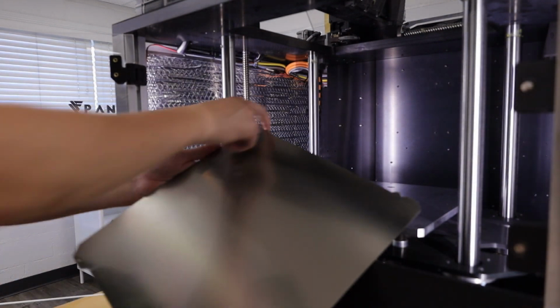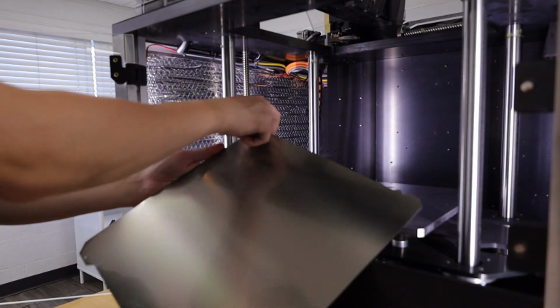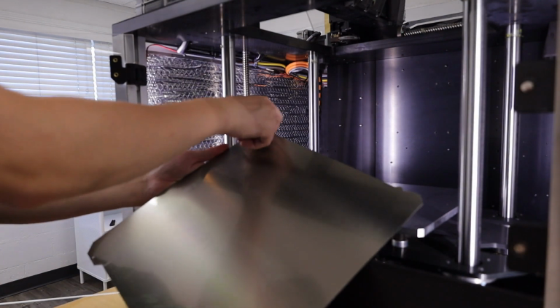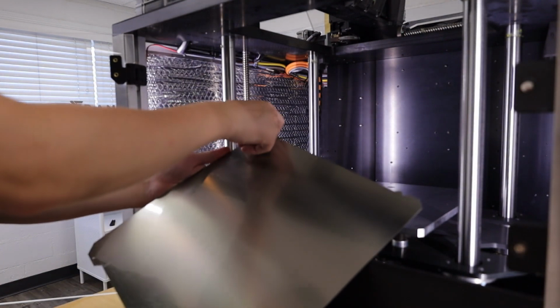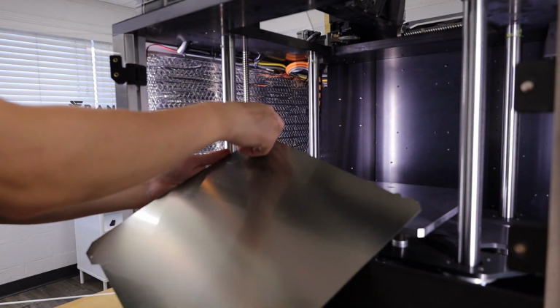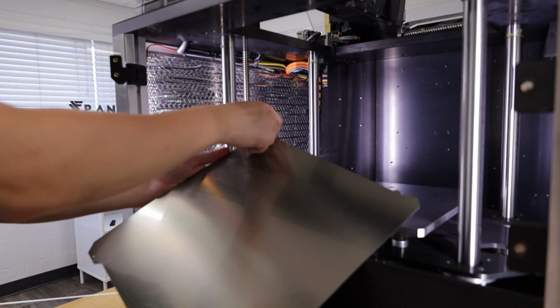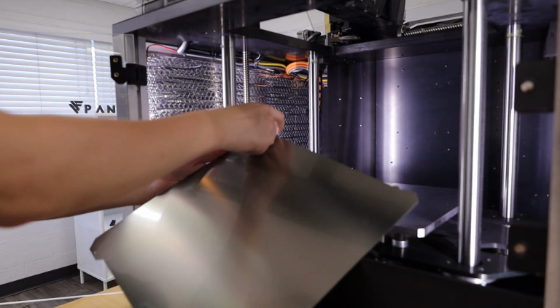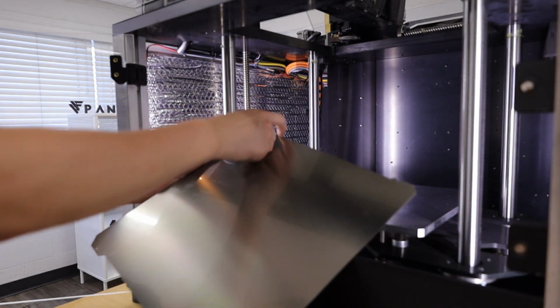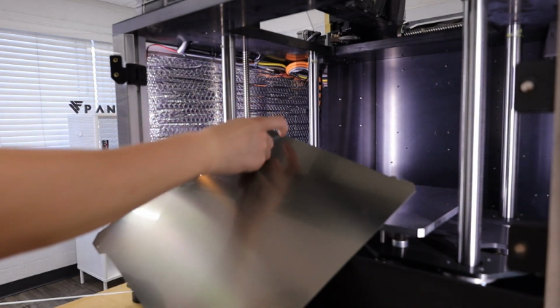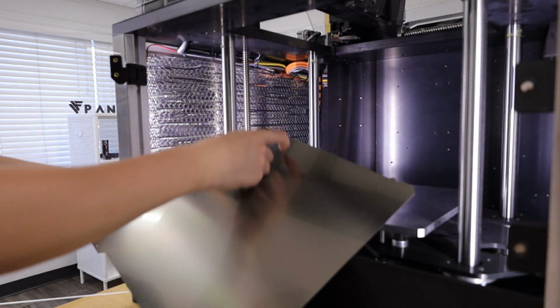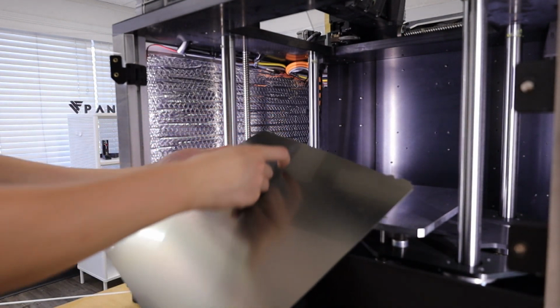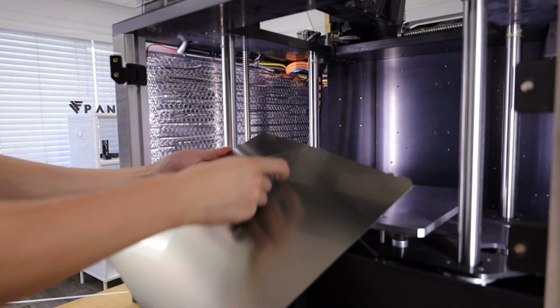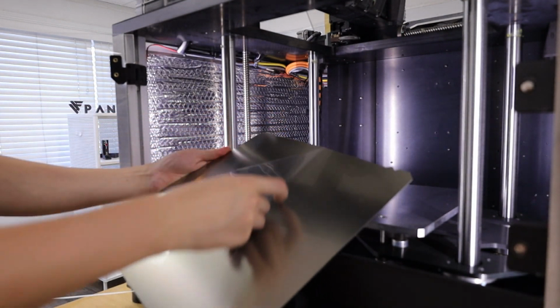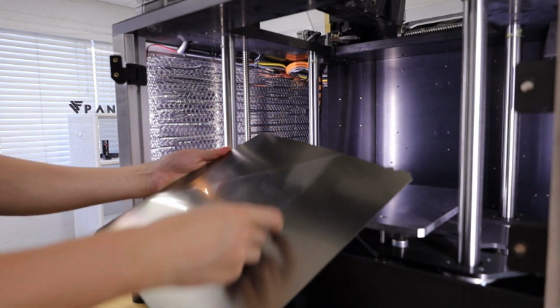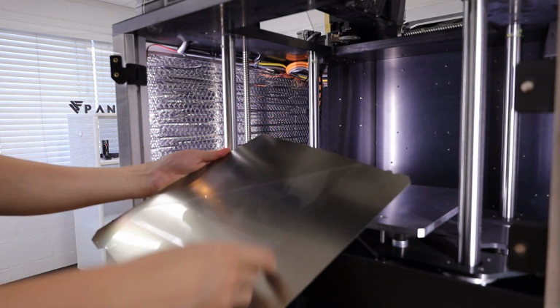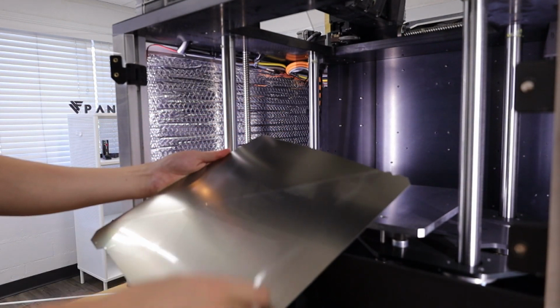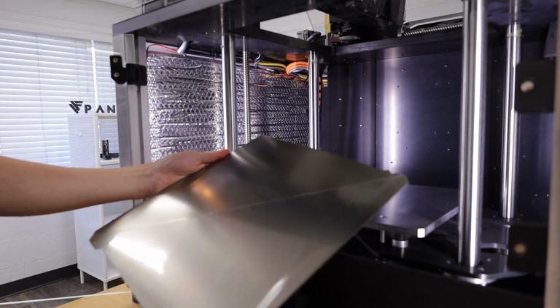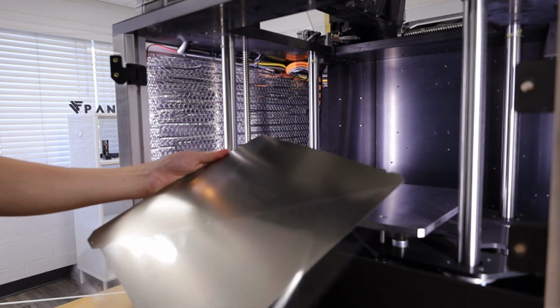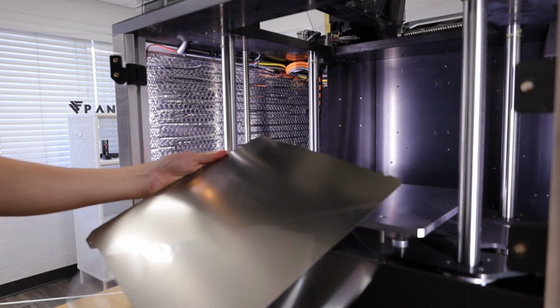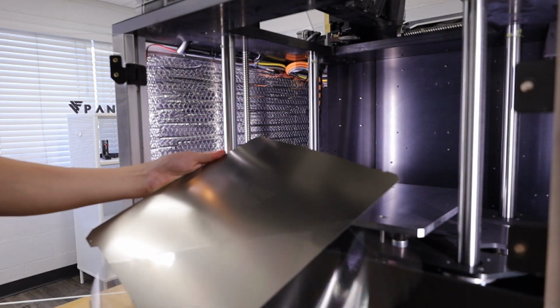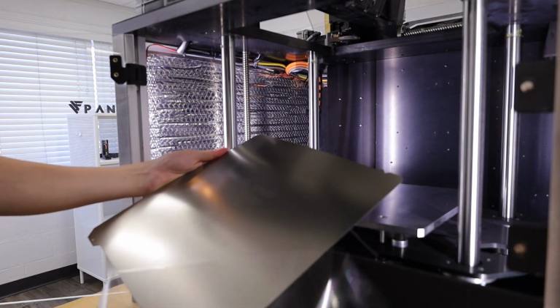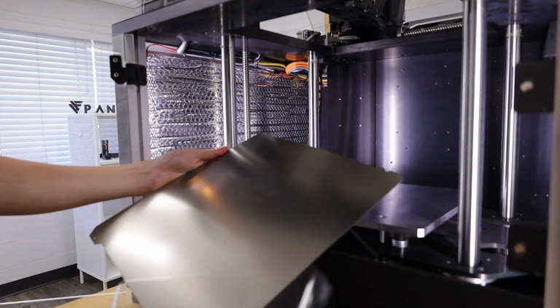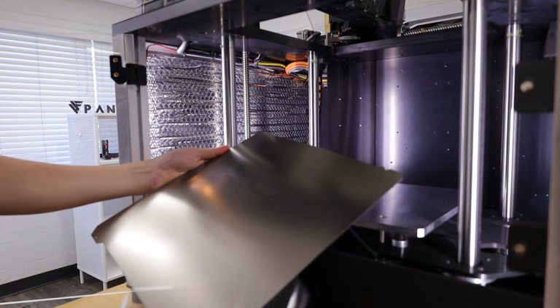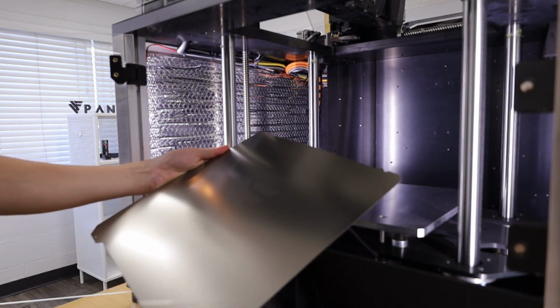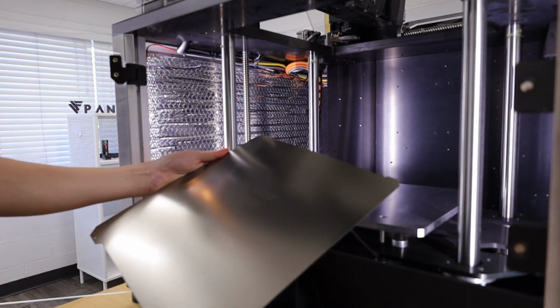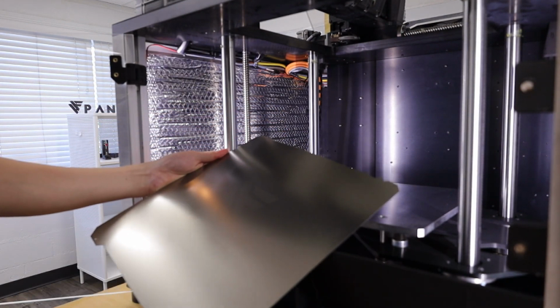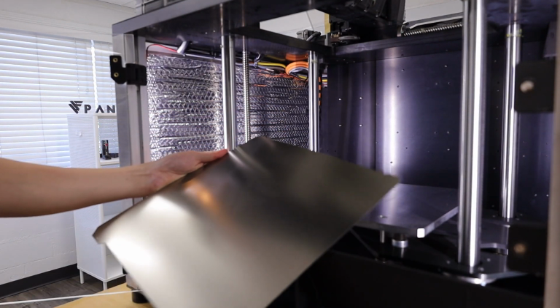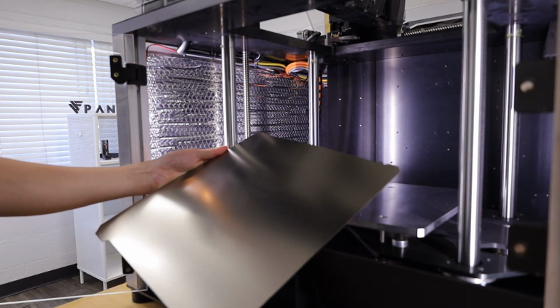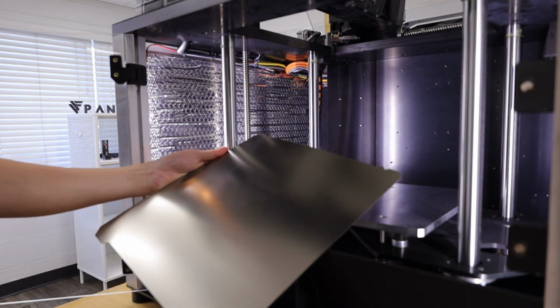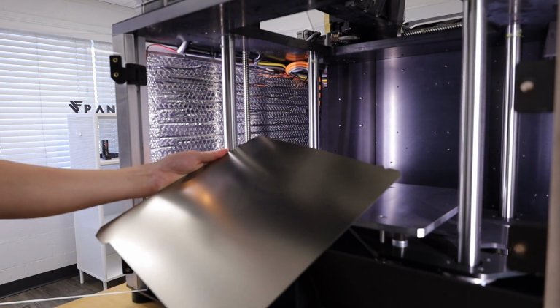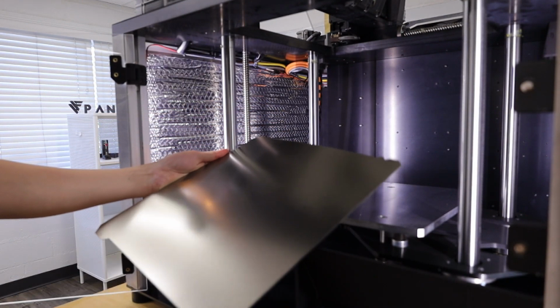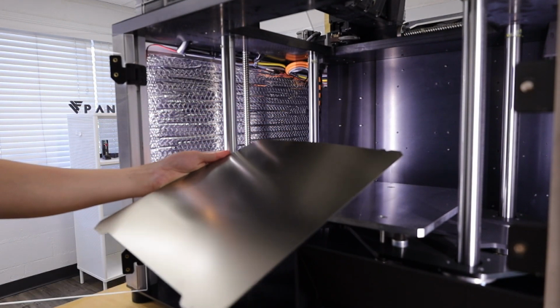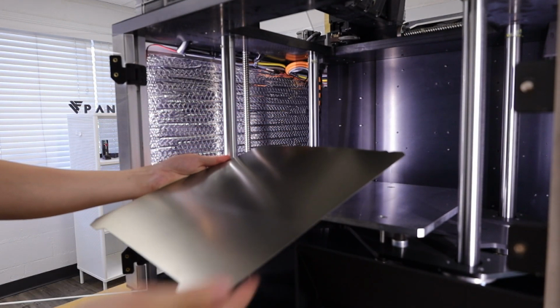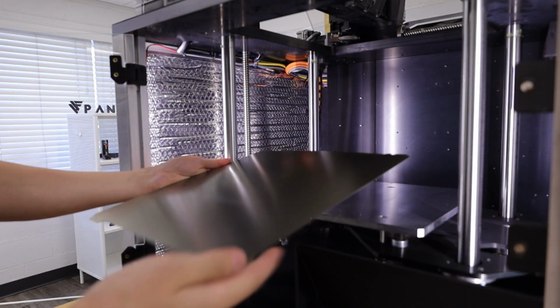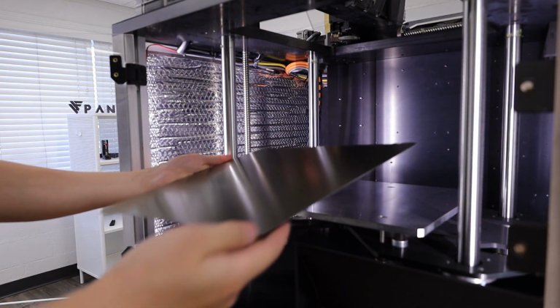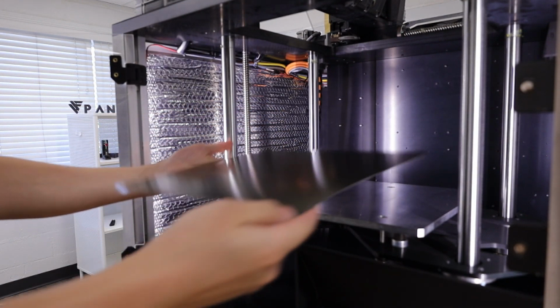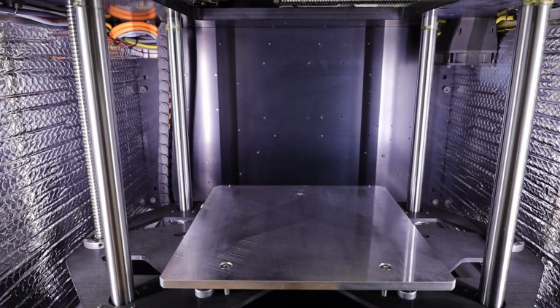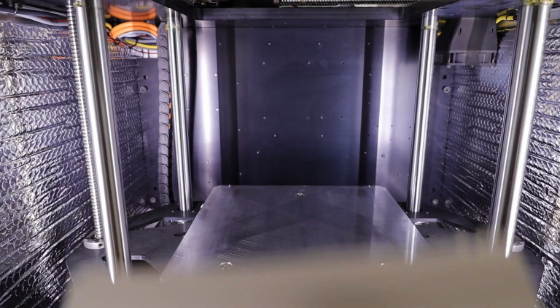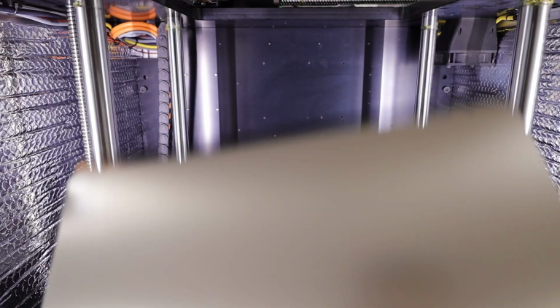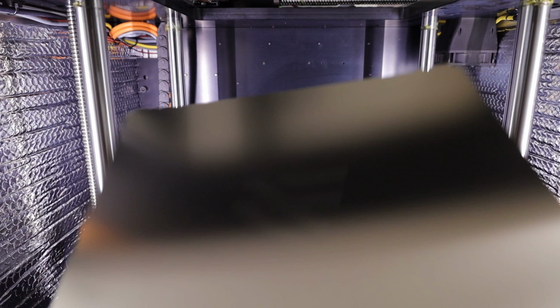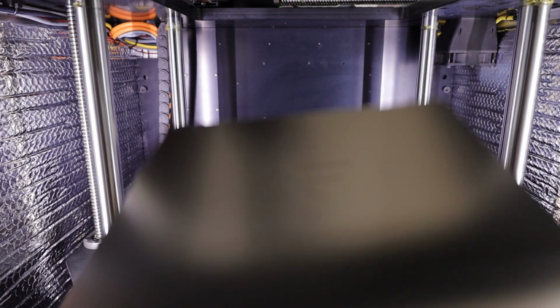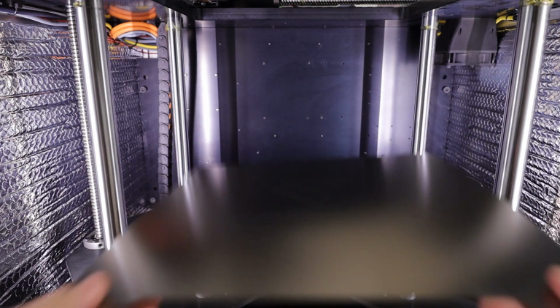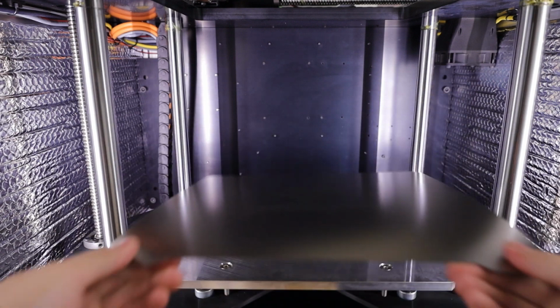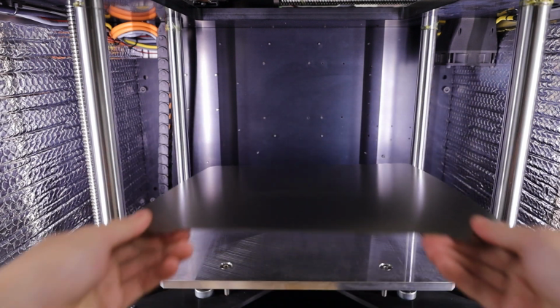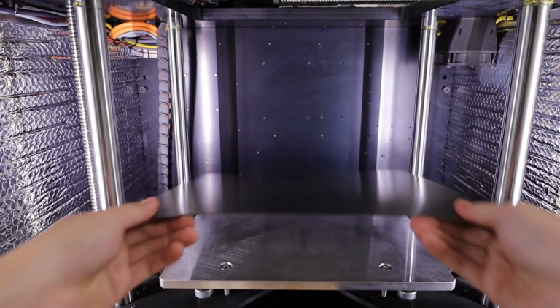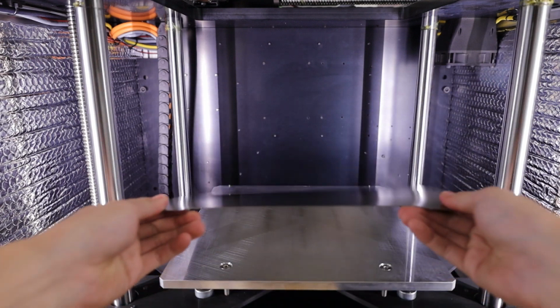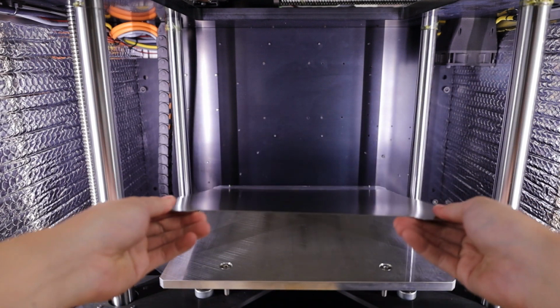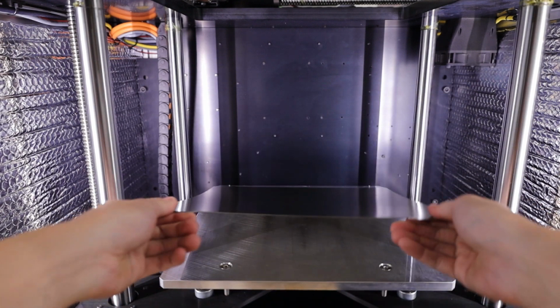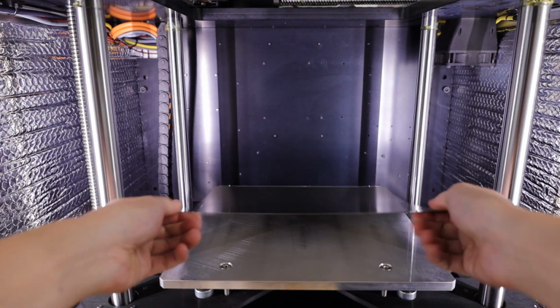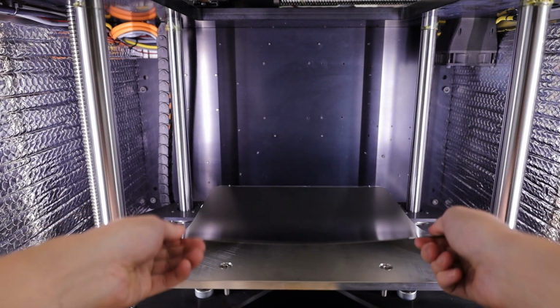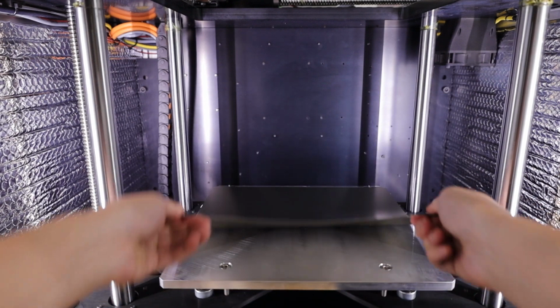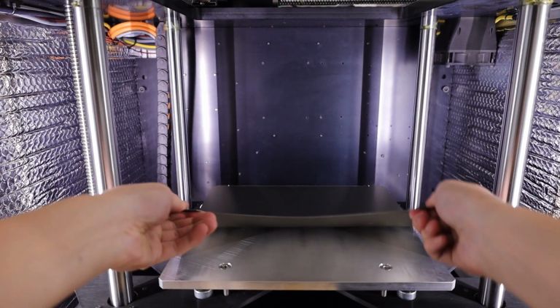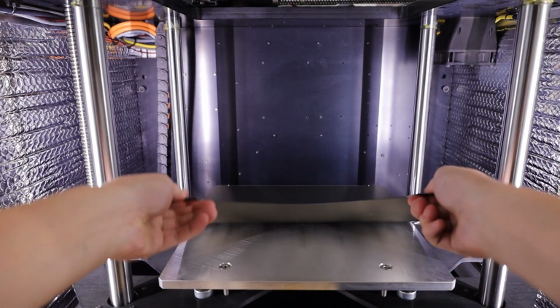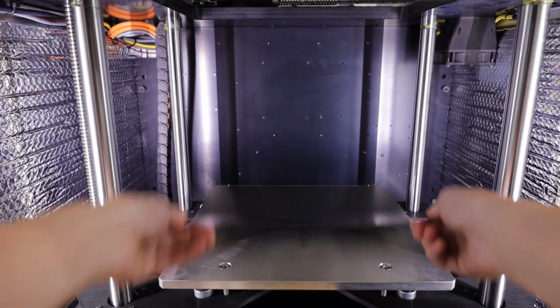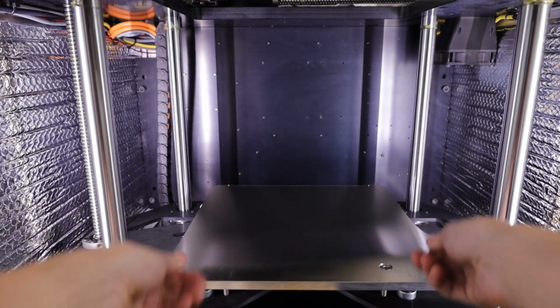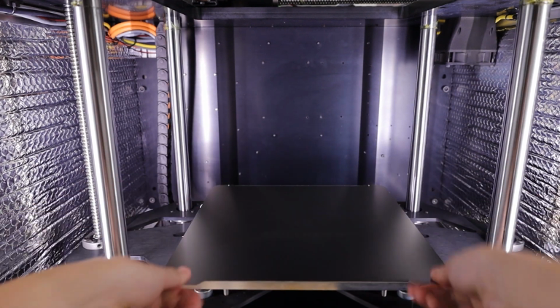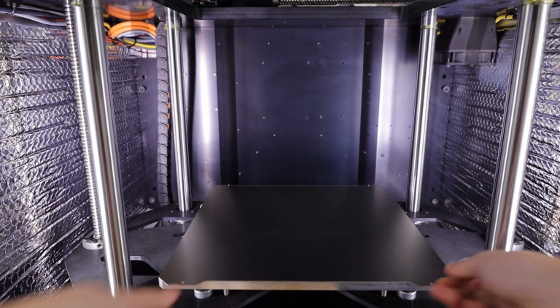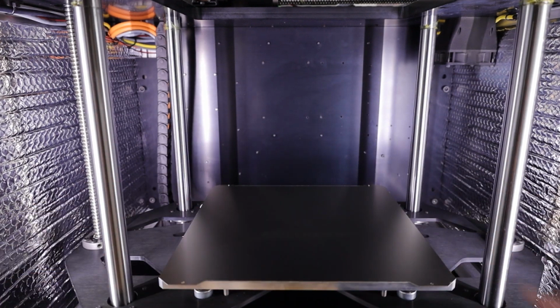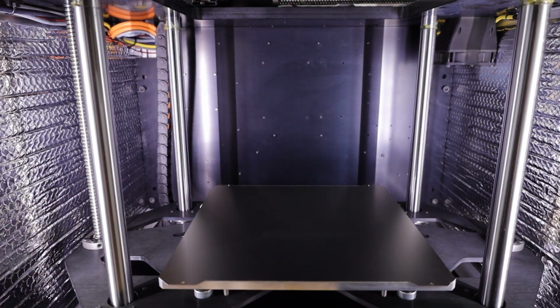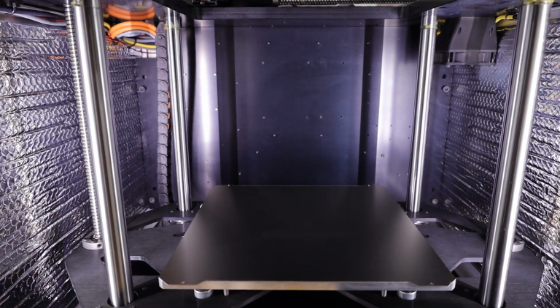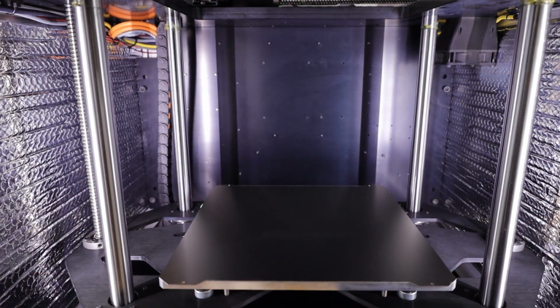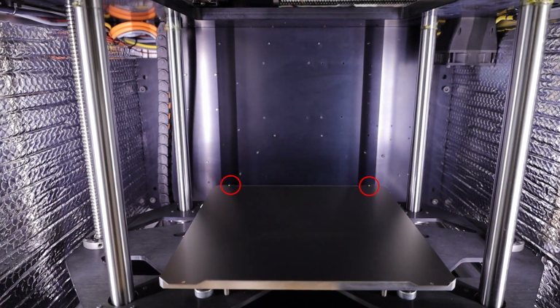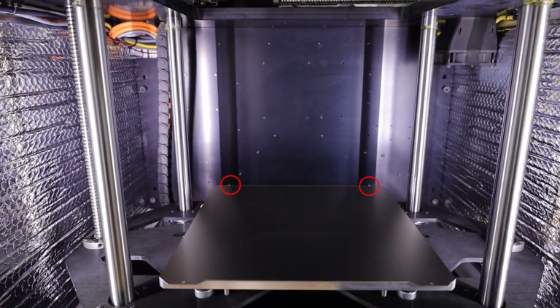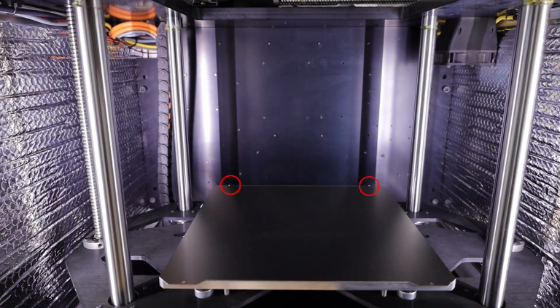Peel the protective film on the spring steel sheet and install it onto the print bed, ensuring it is square using the two alignment pins at the end of the bed.